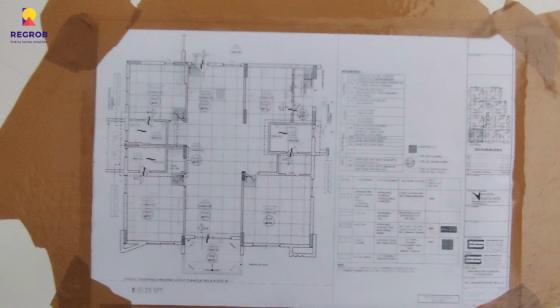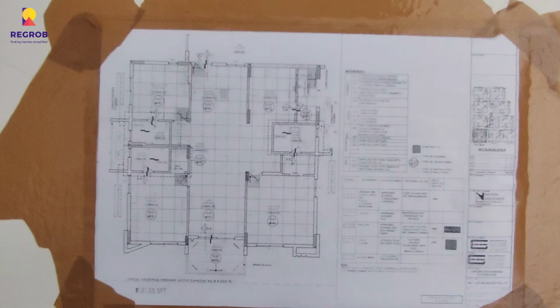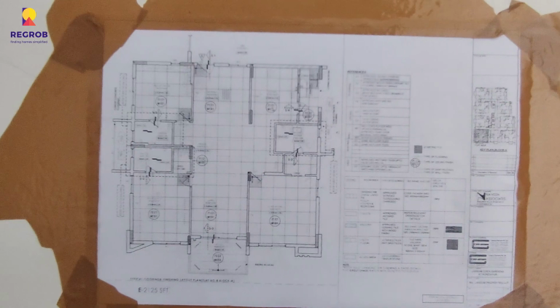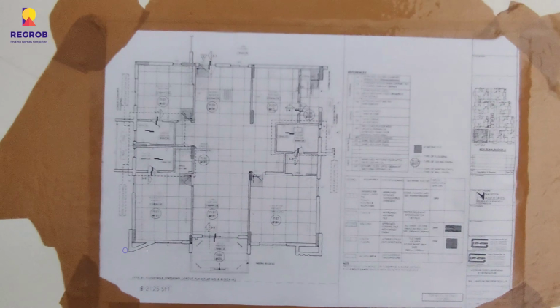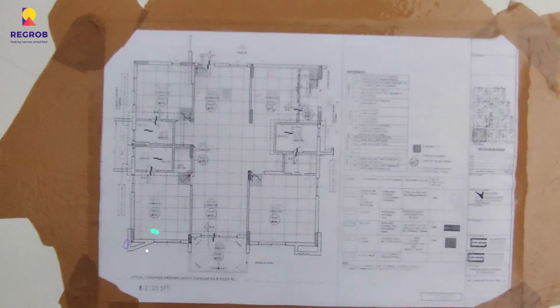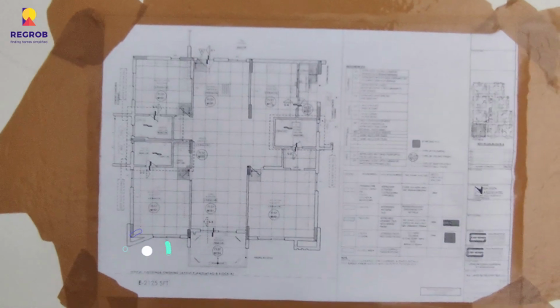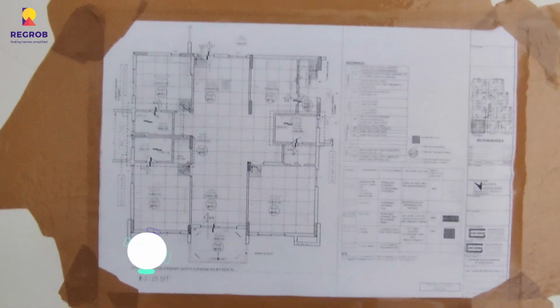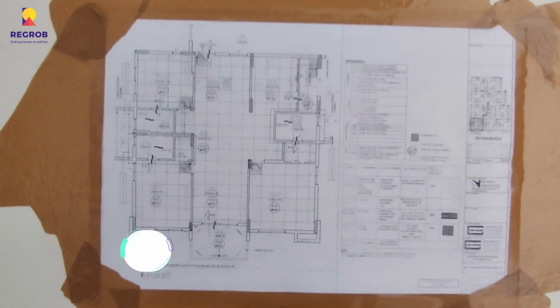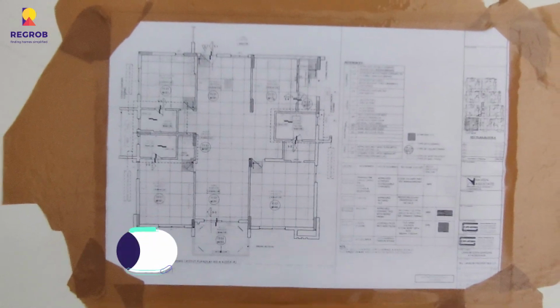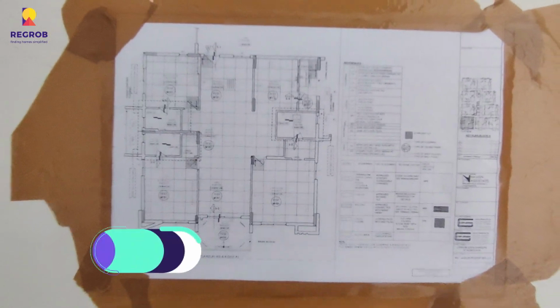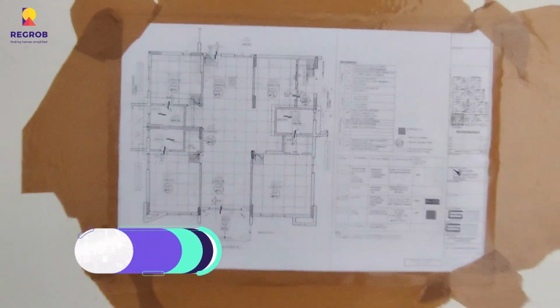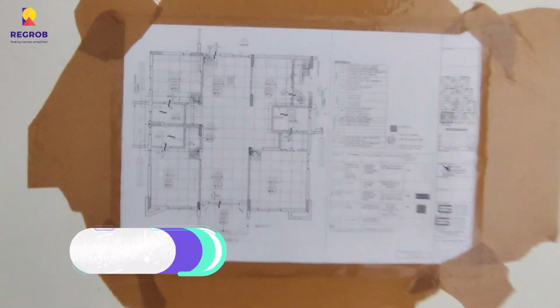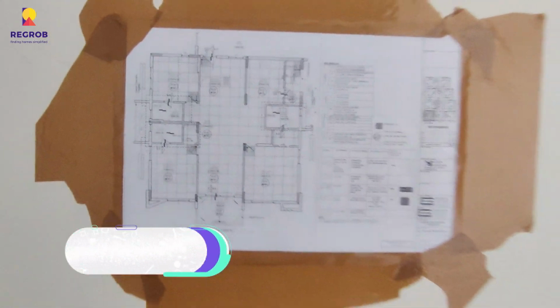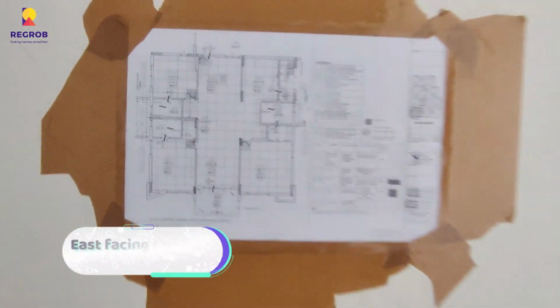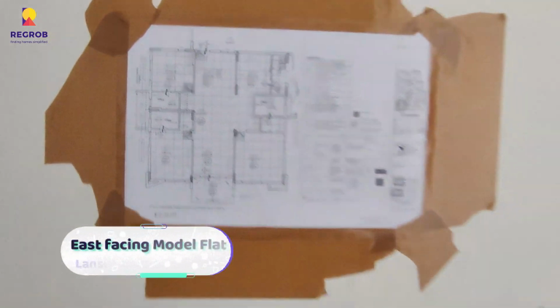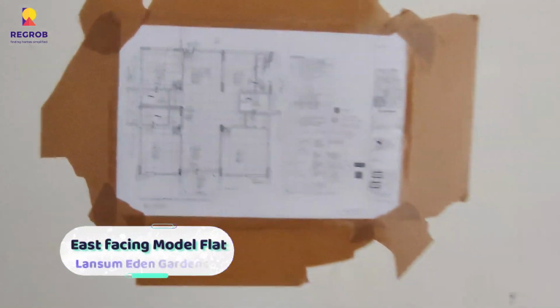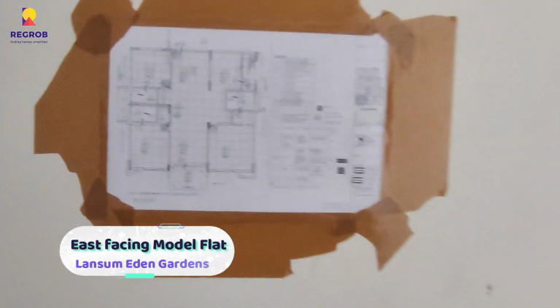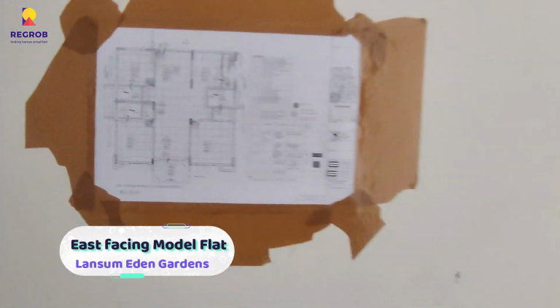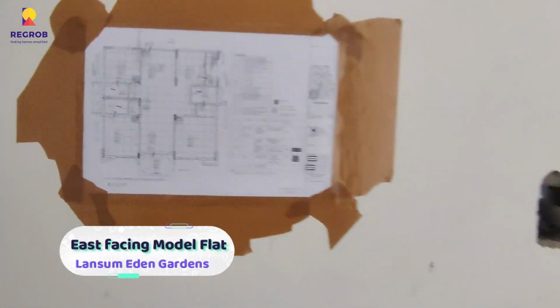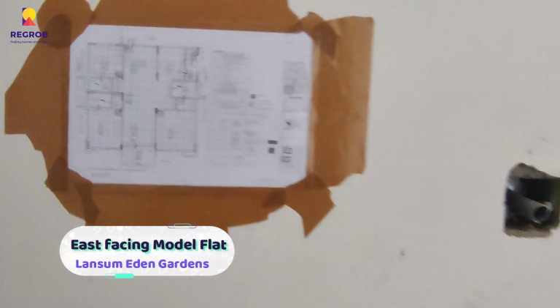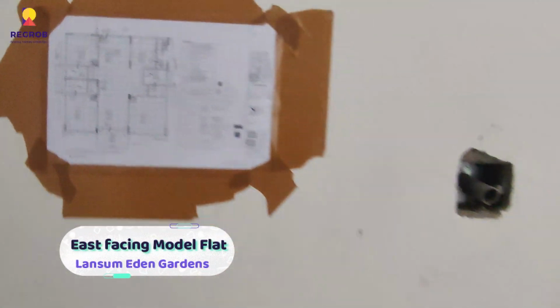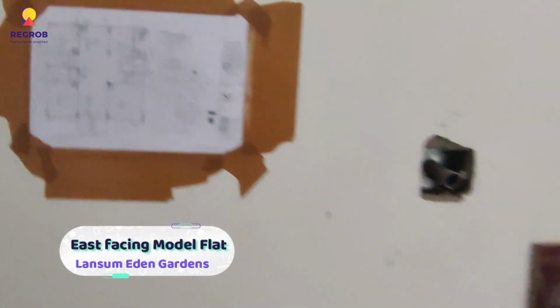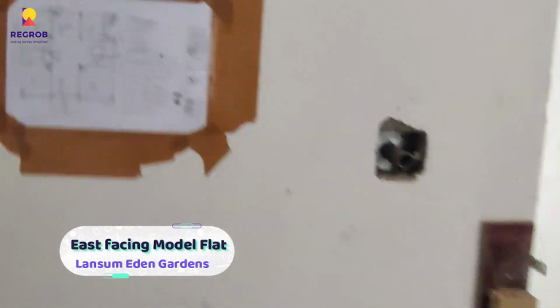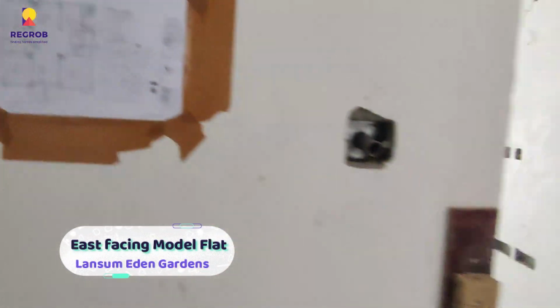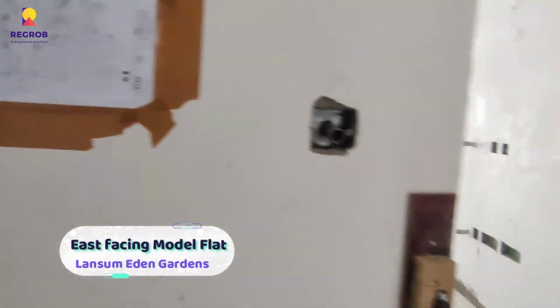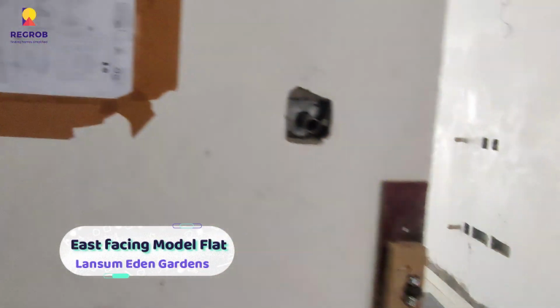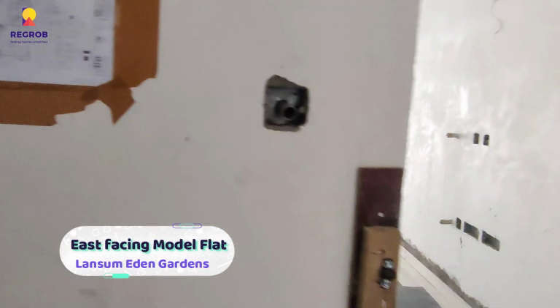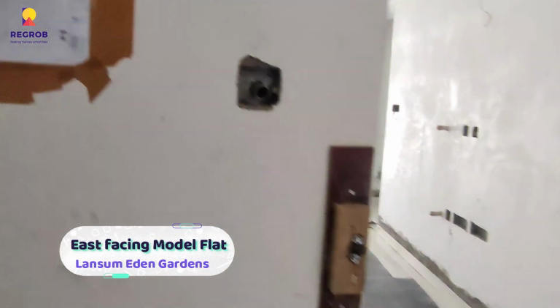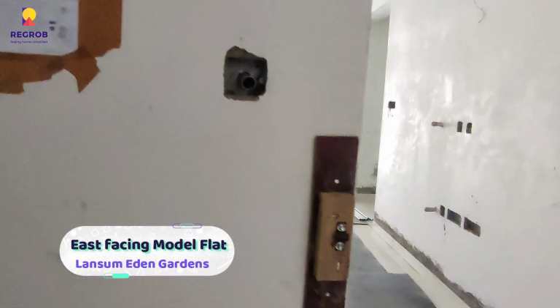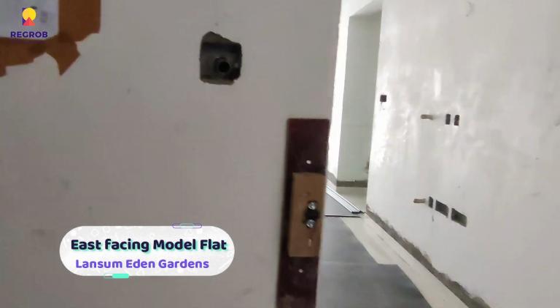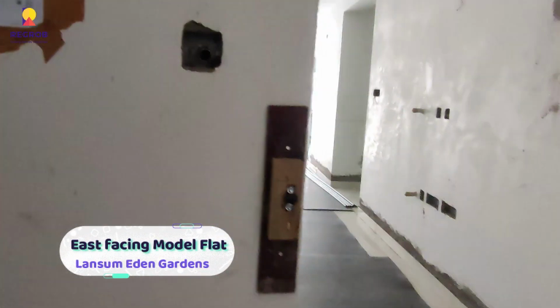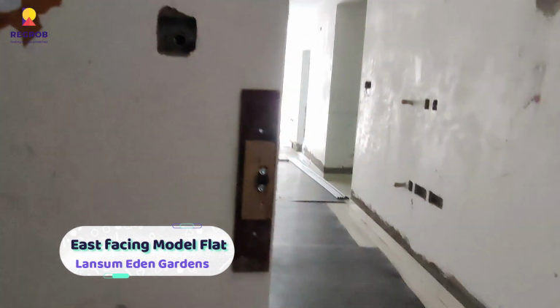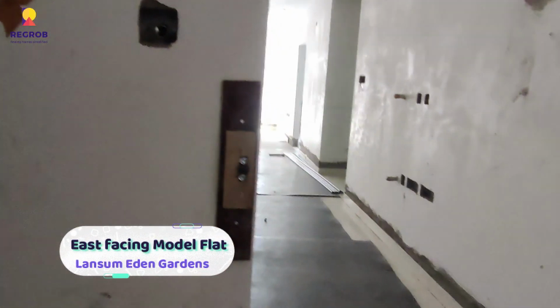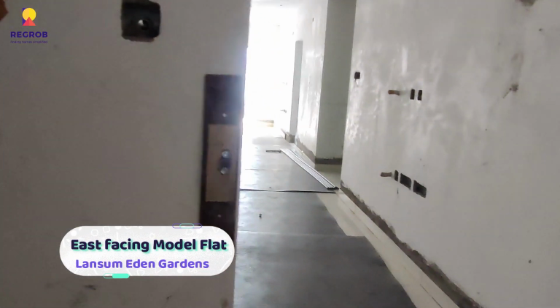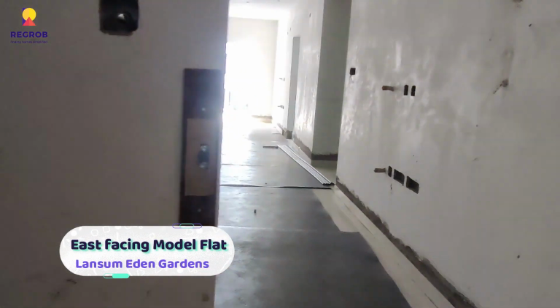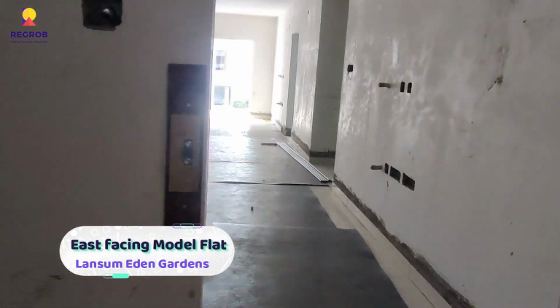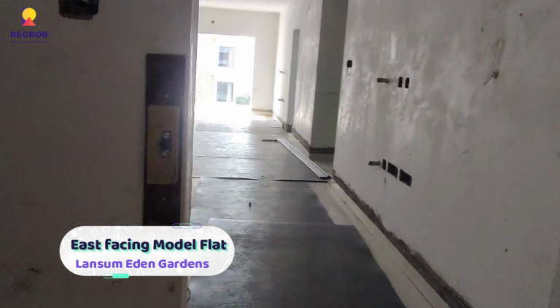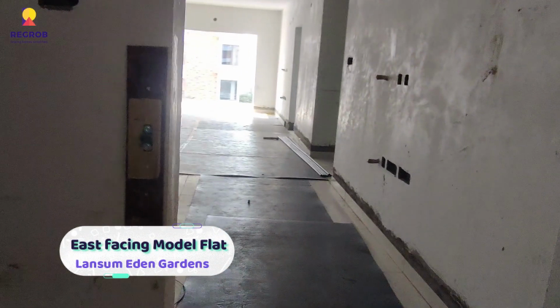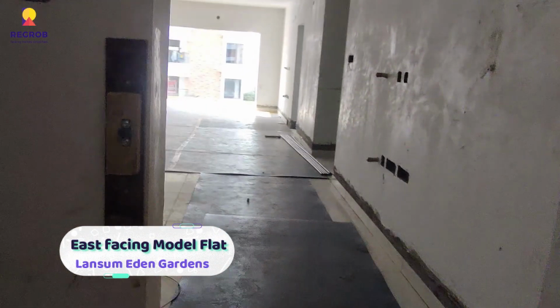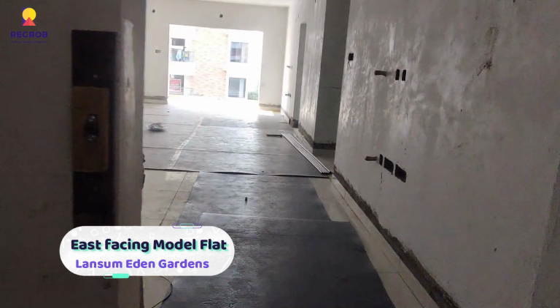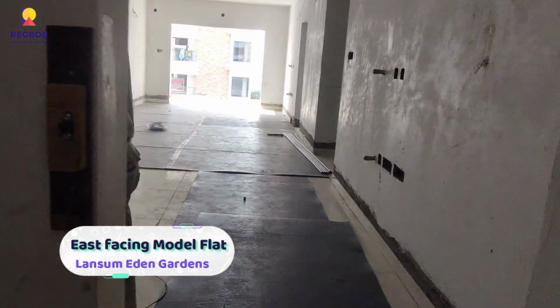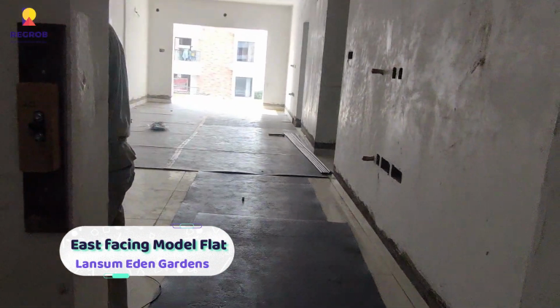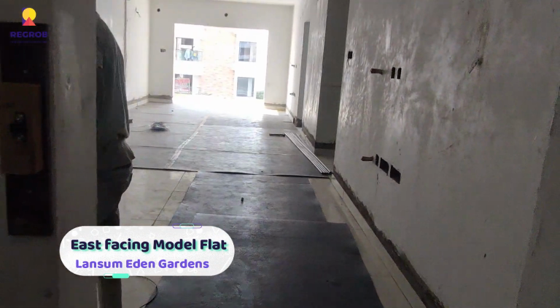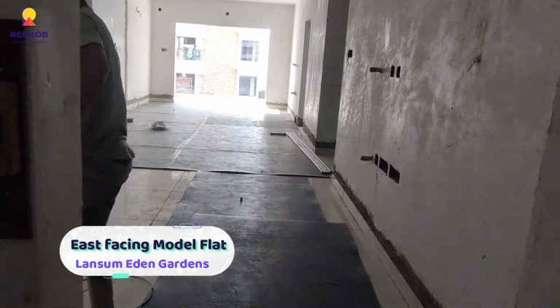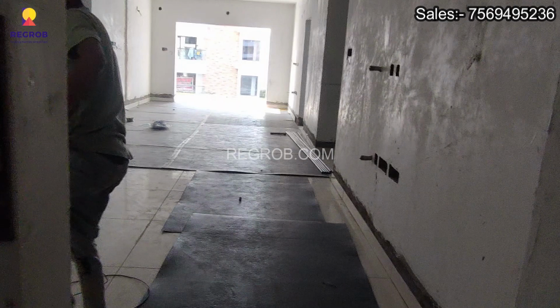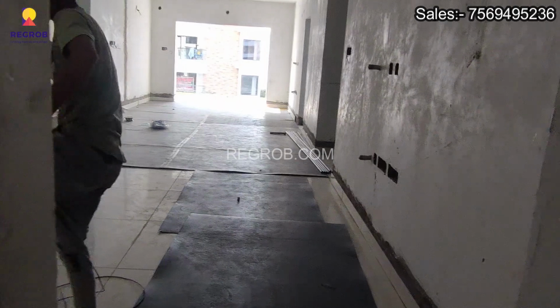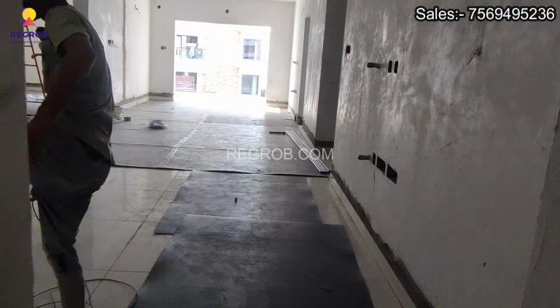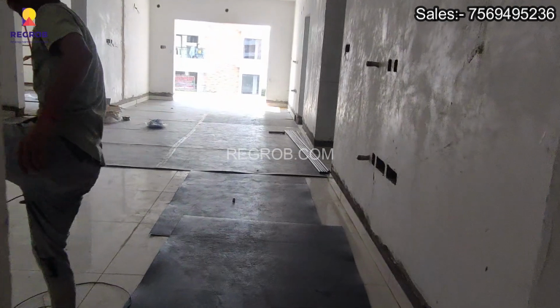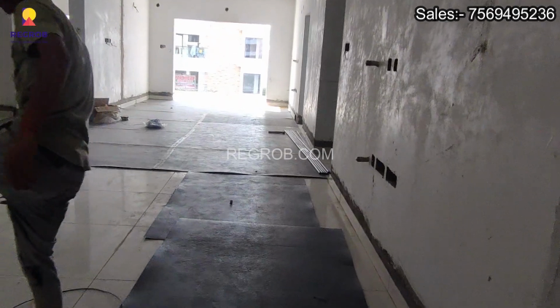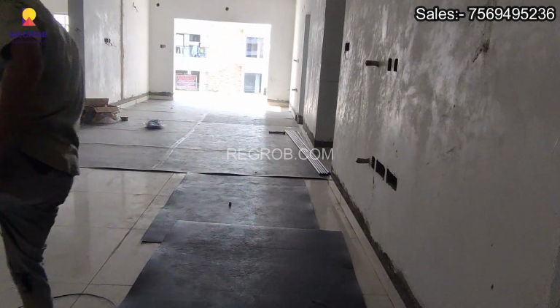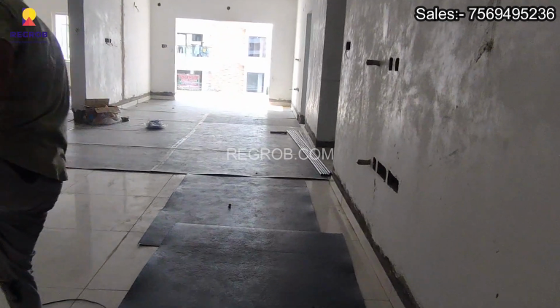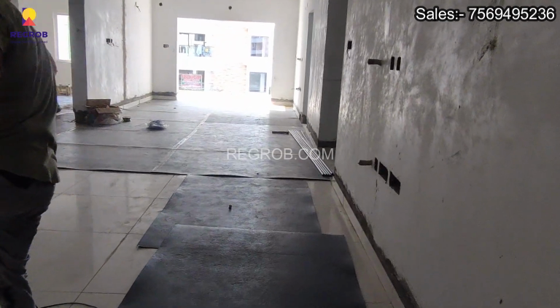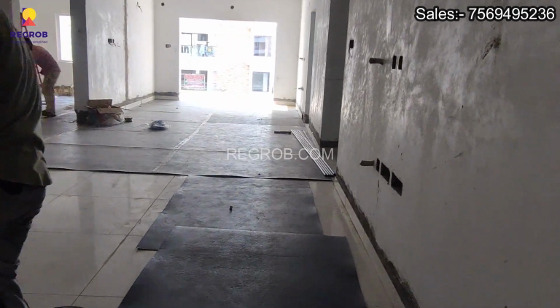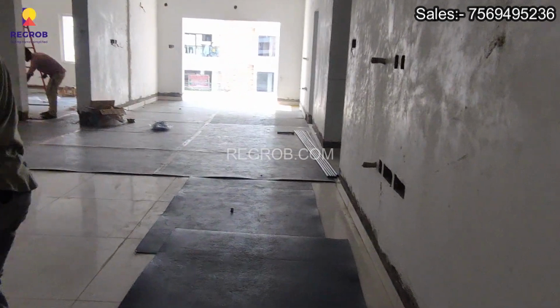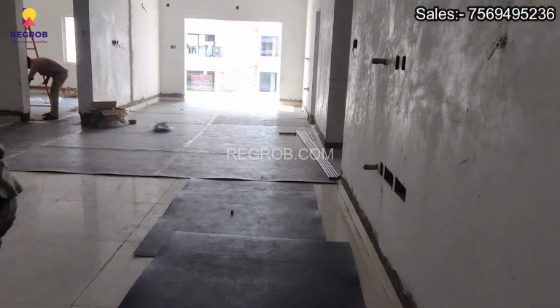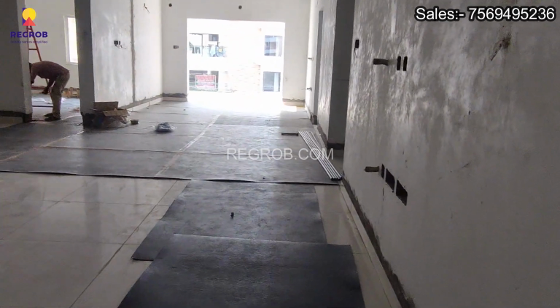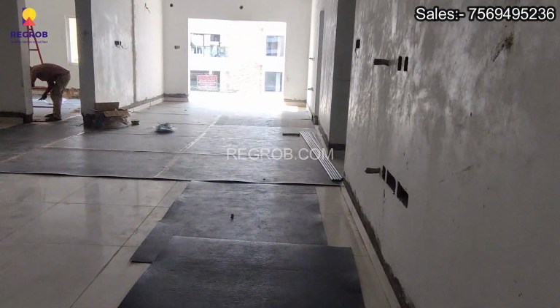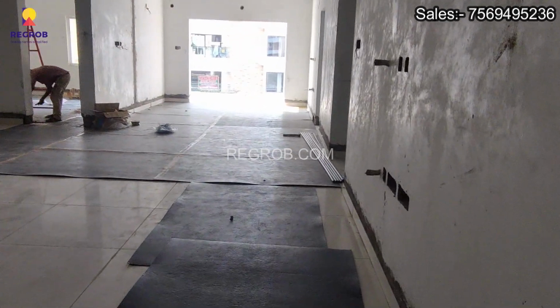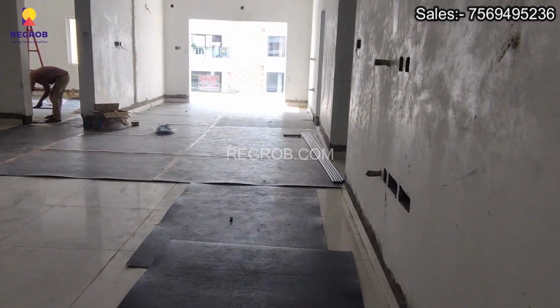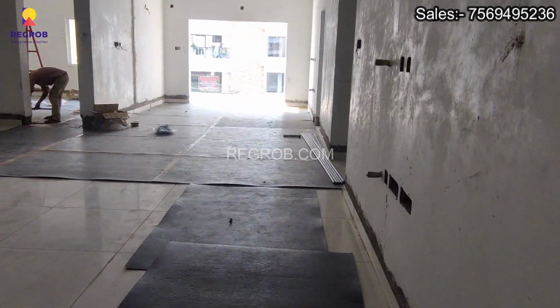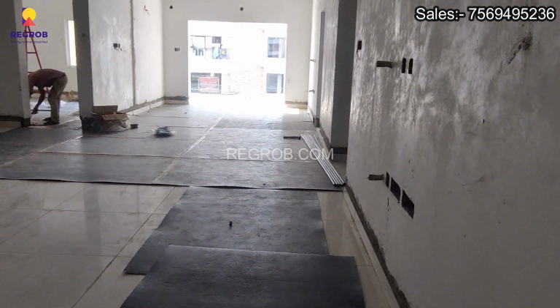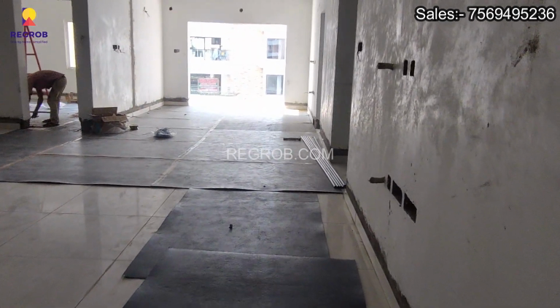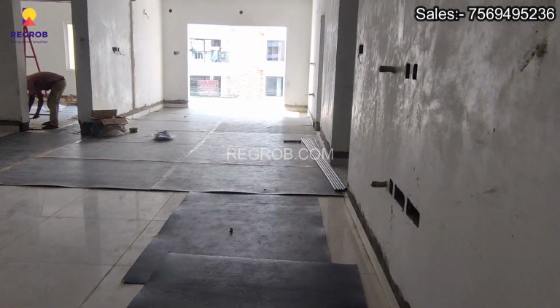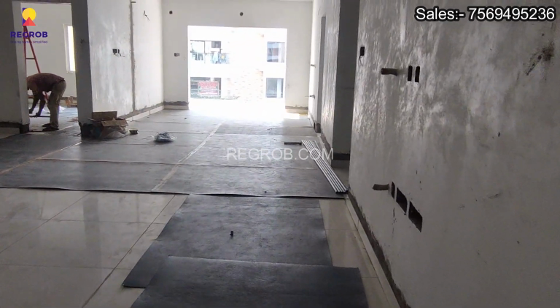Hey viewers, welcome to Regrob Hyderabad. Today we are at a 3BHK model flat at Lansom Eden Gardens.